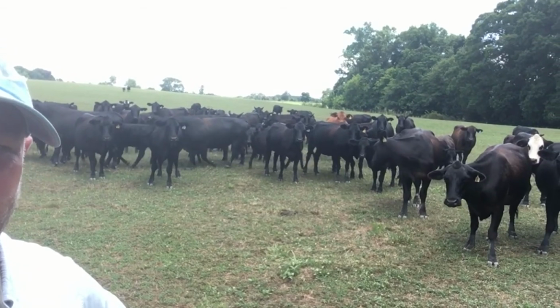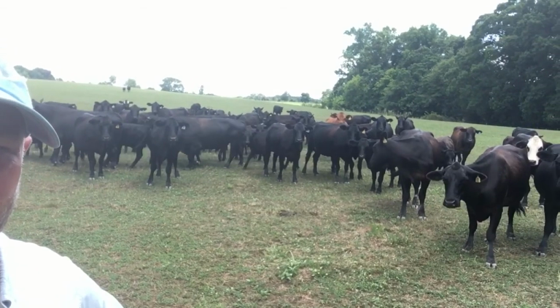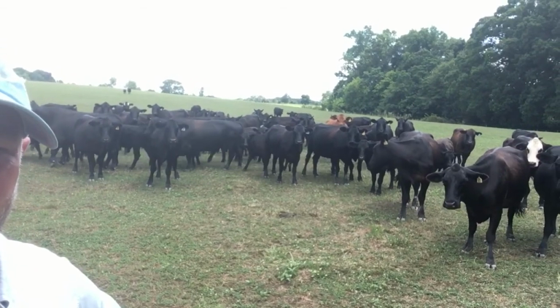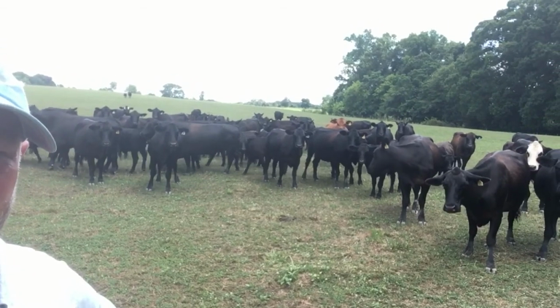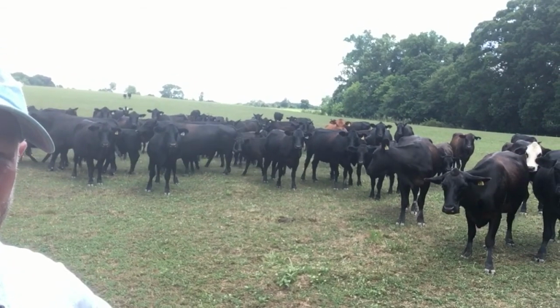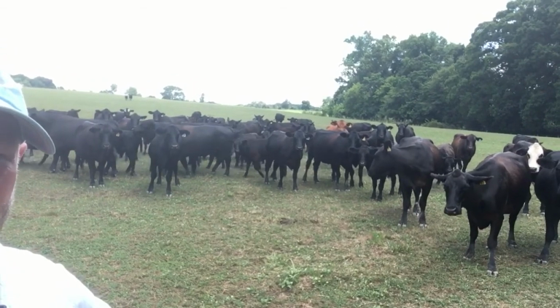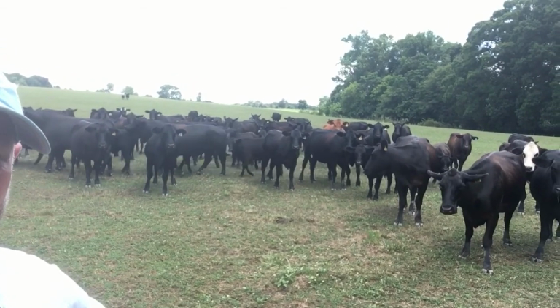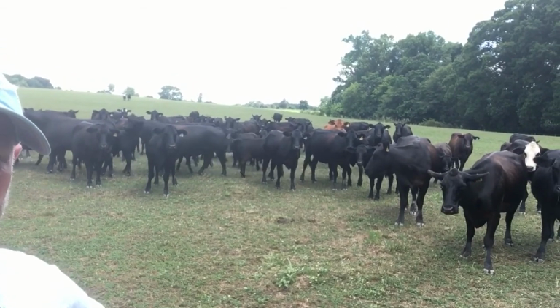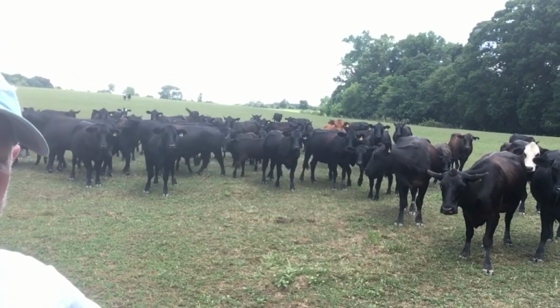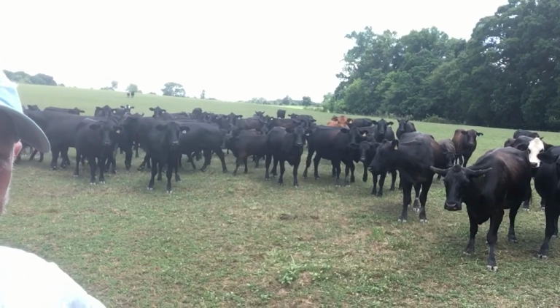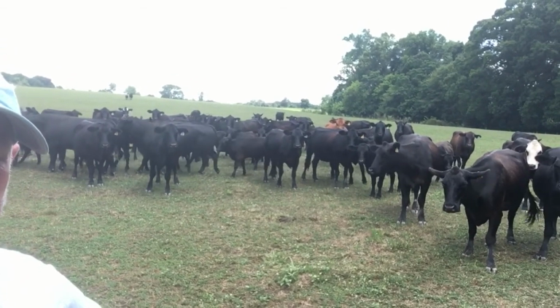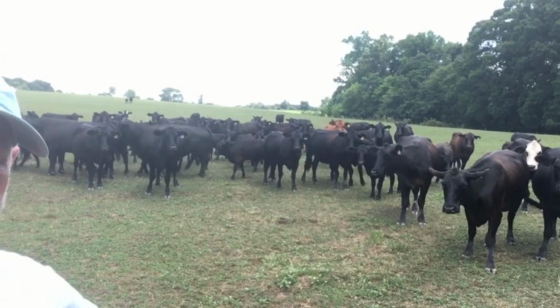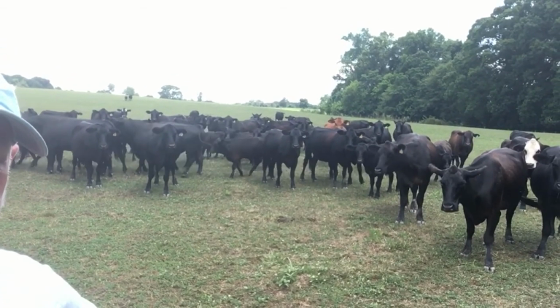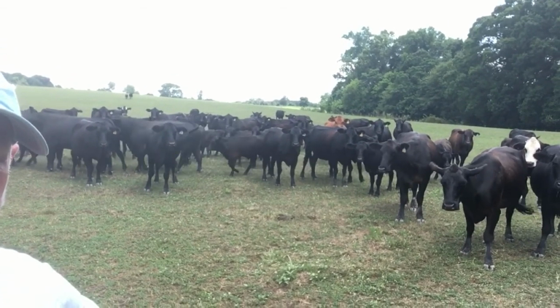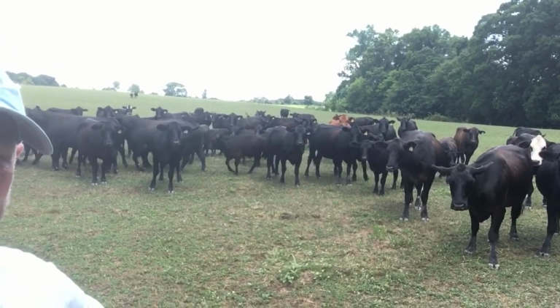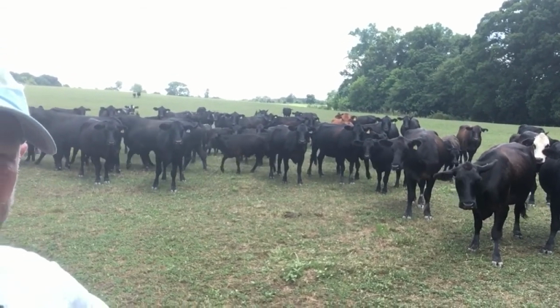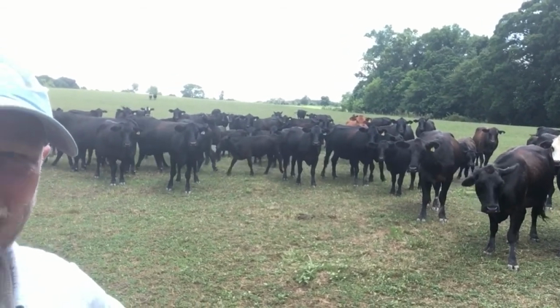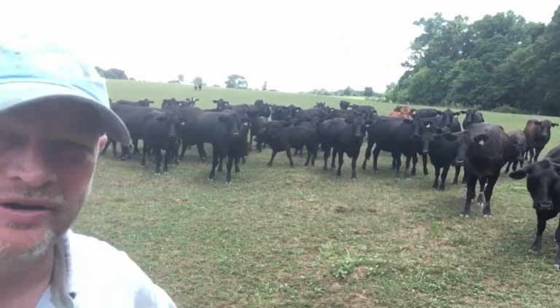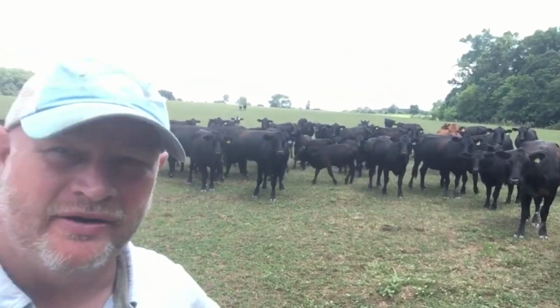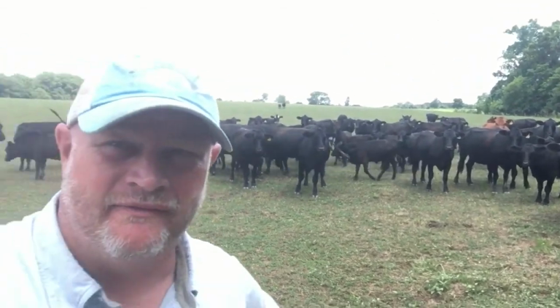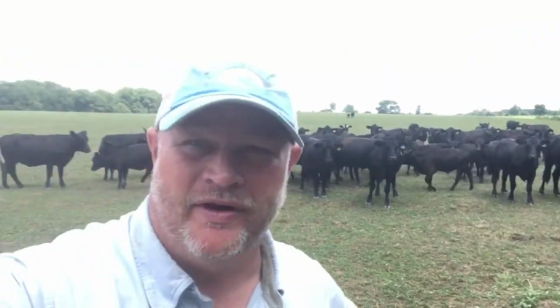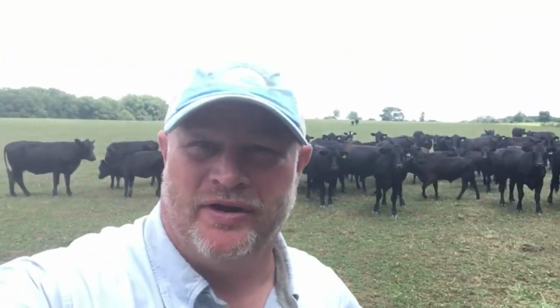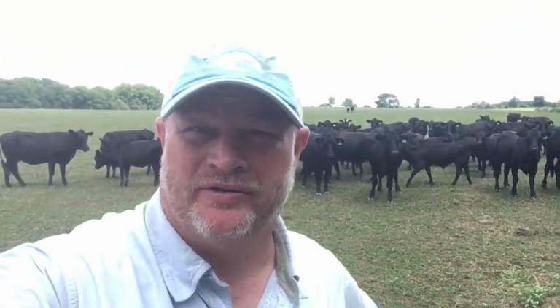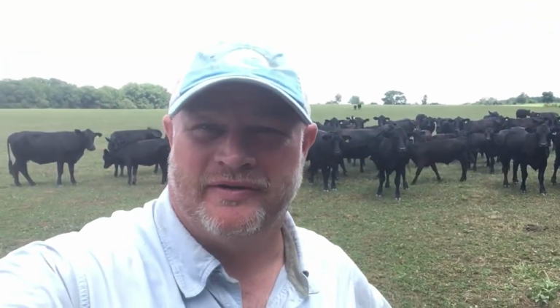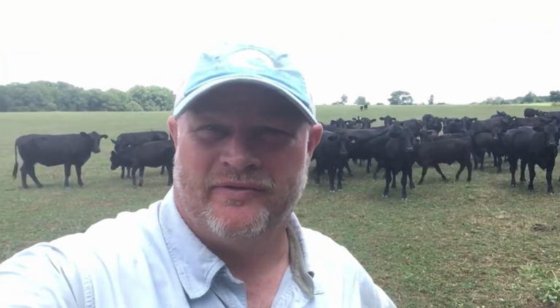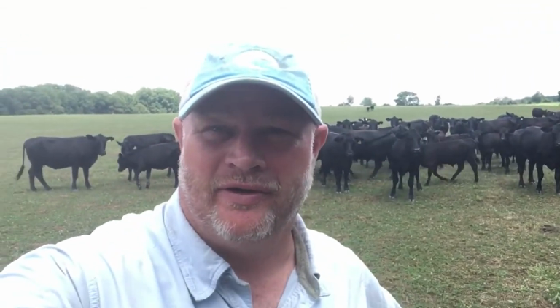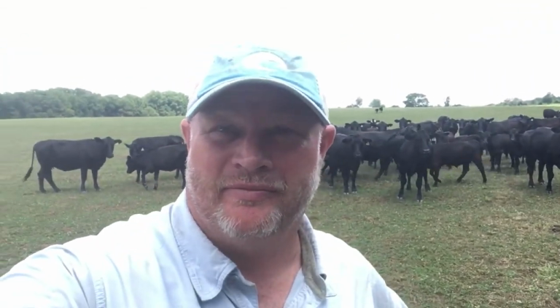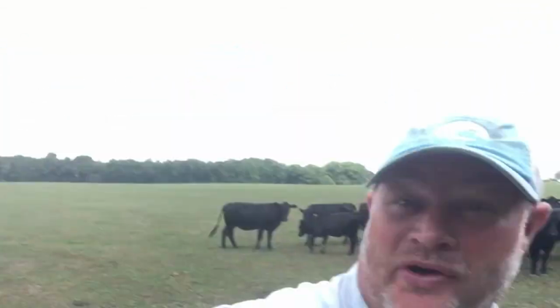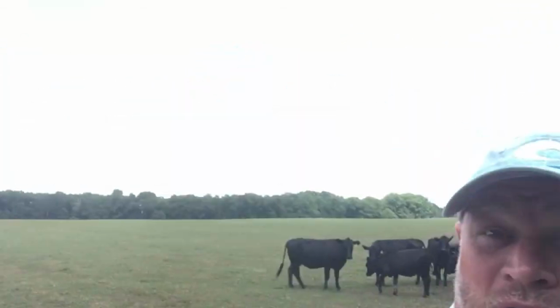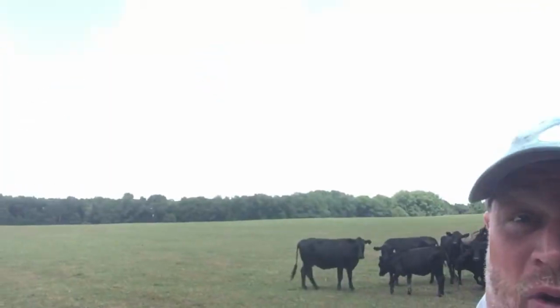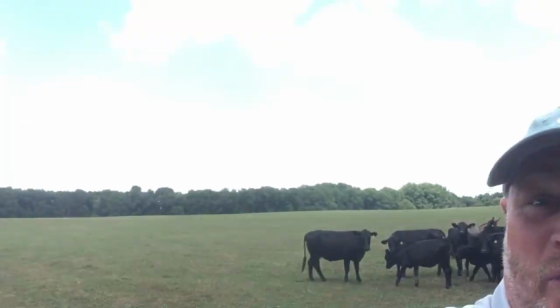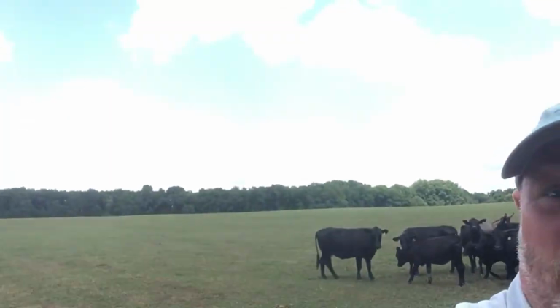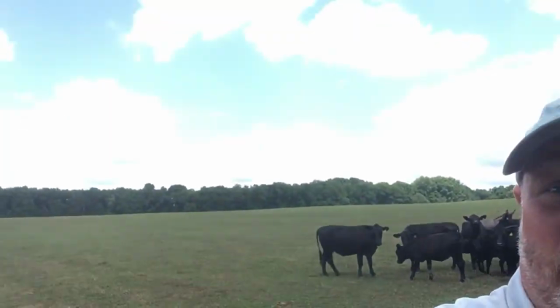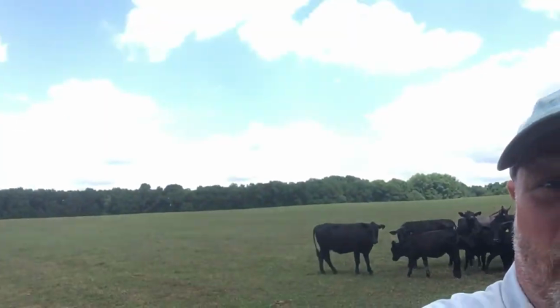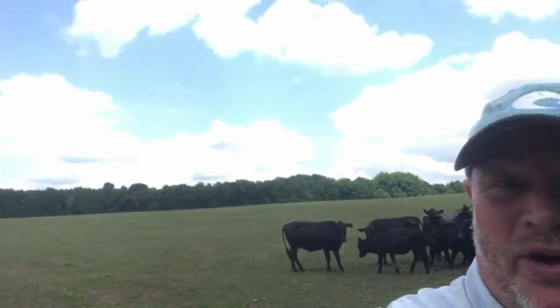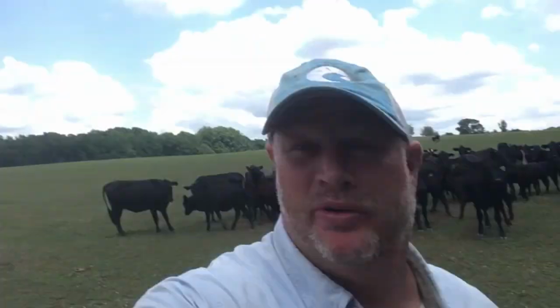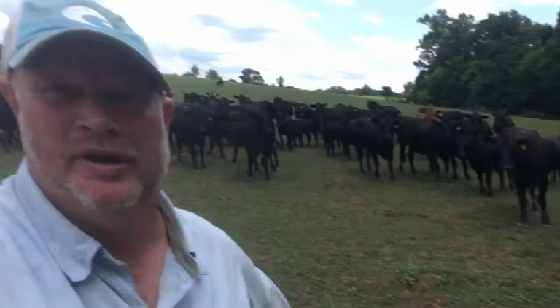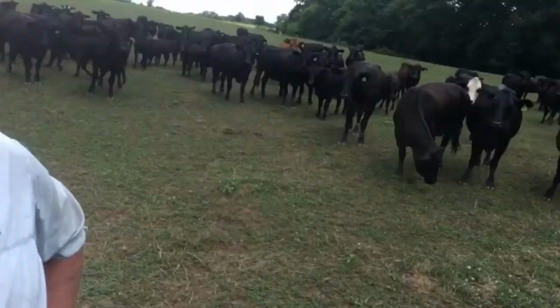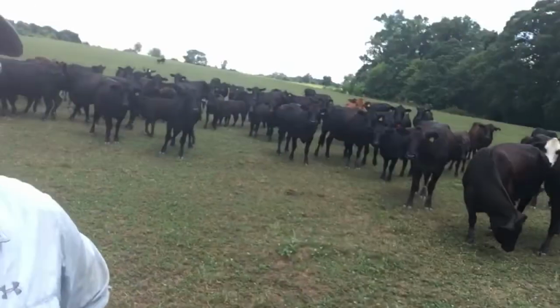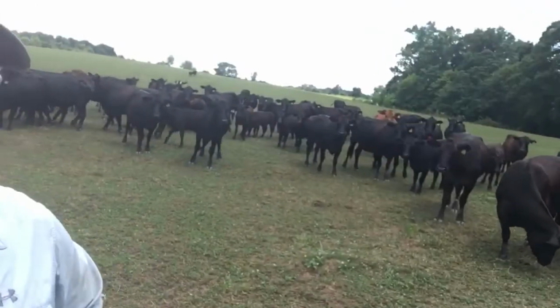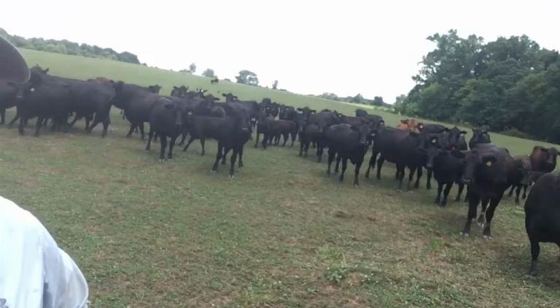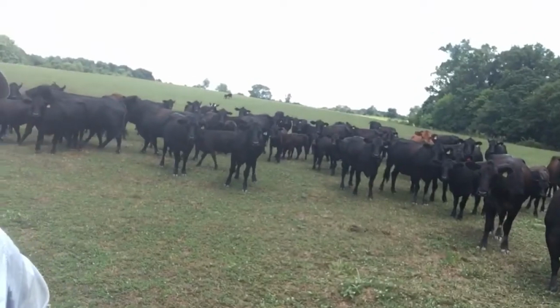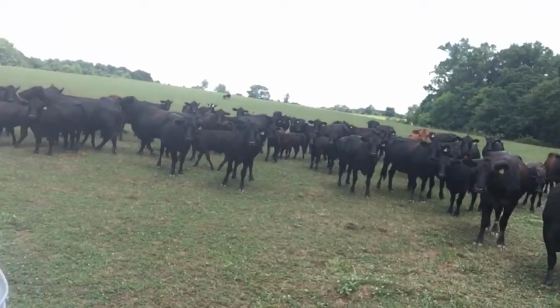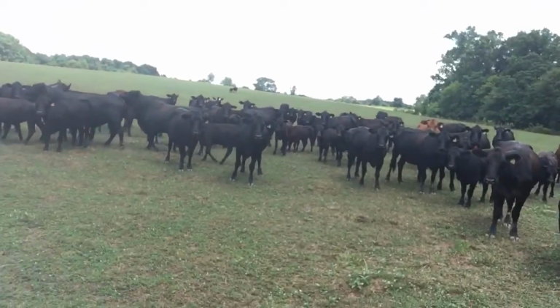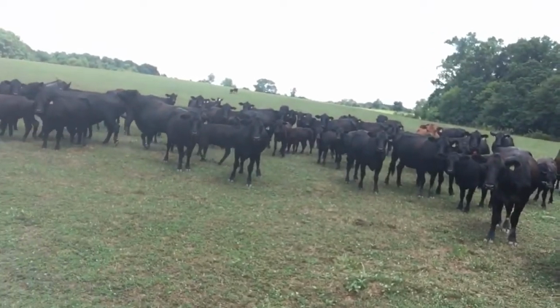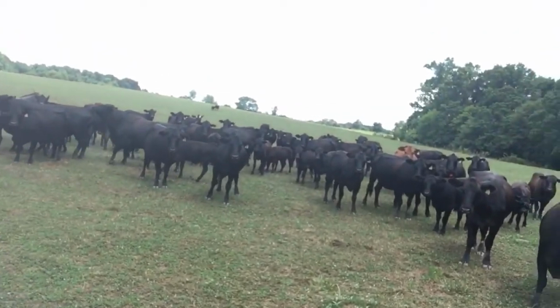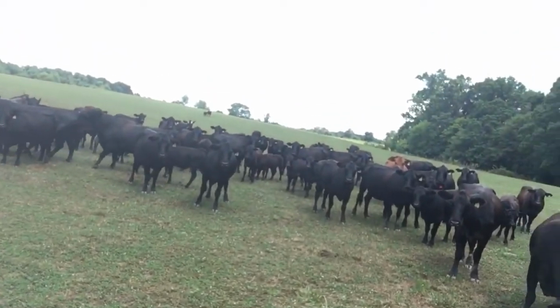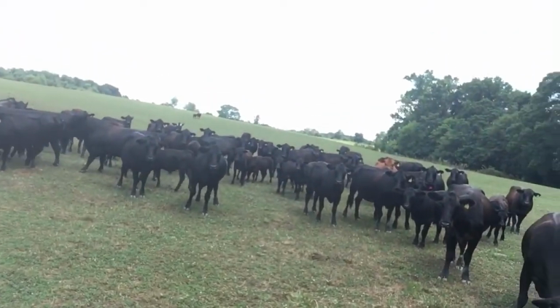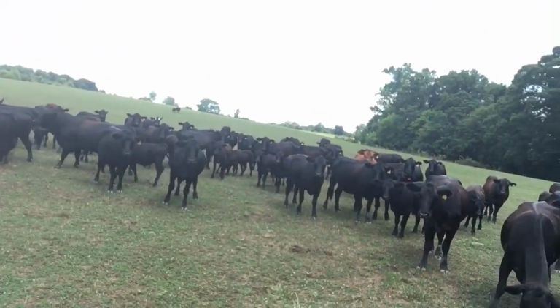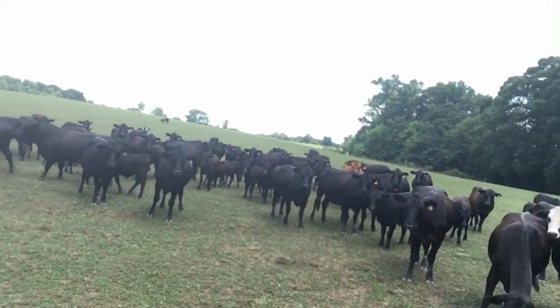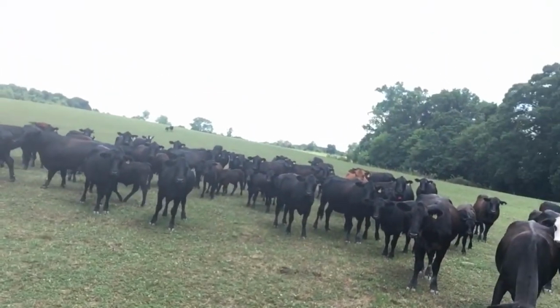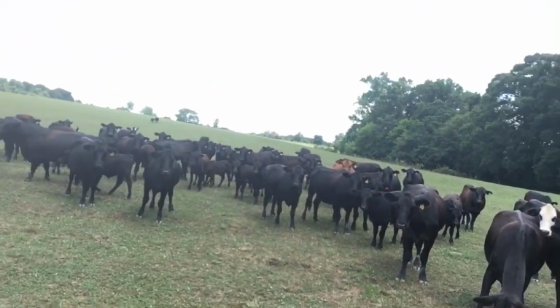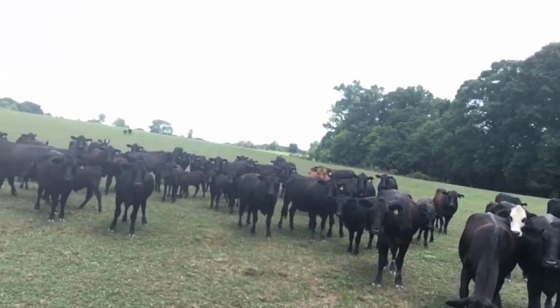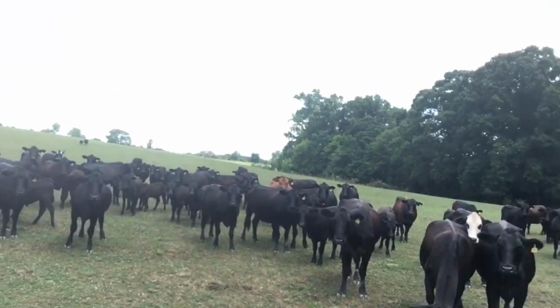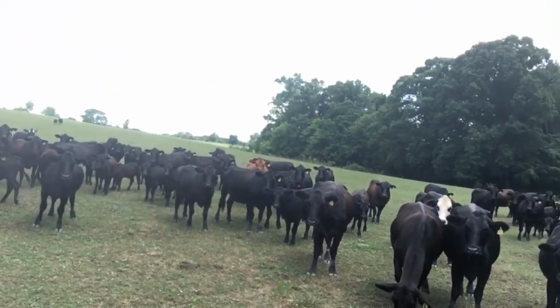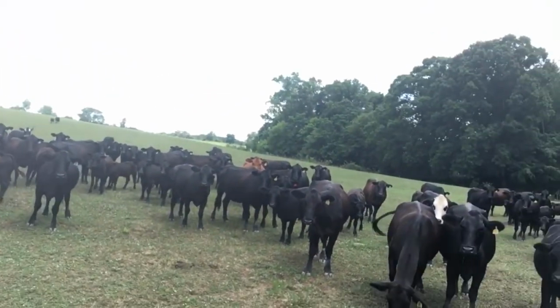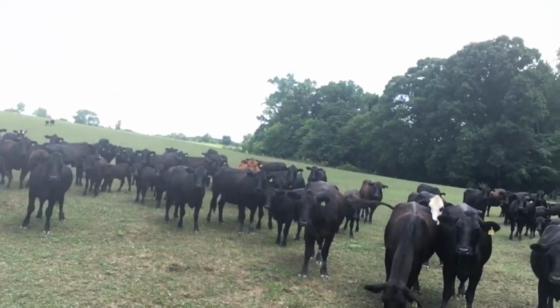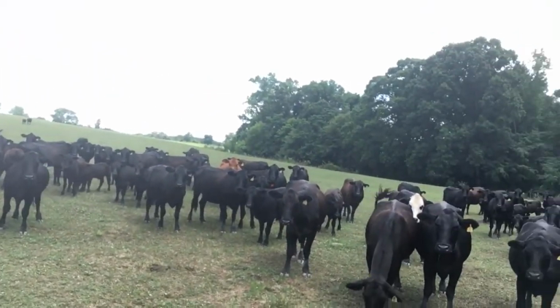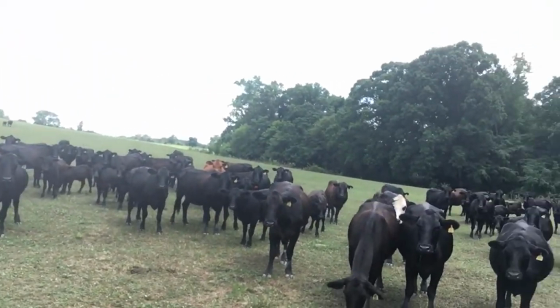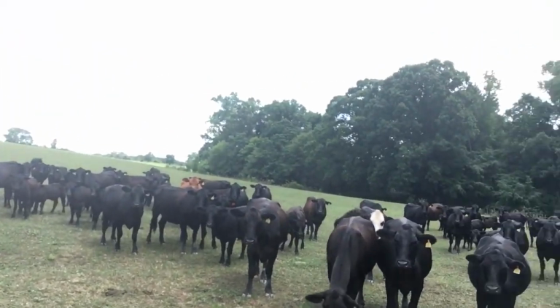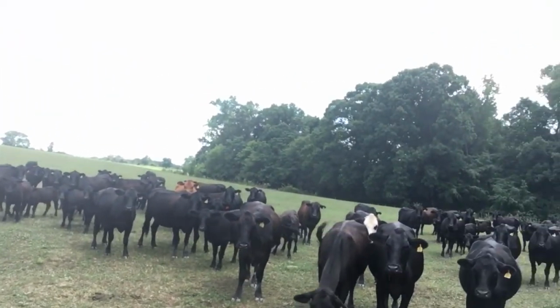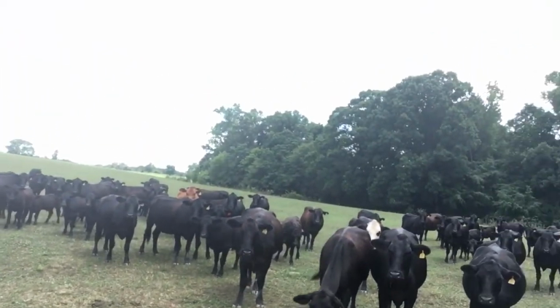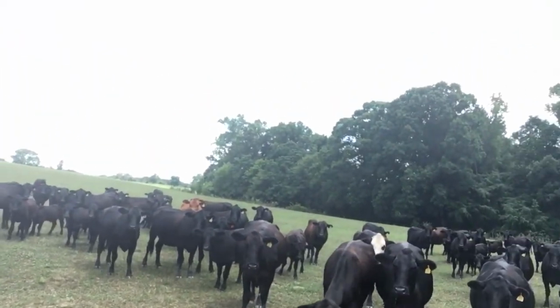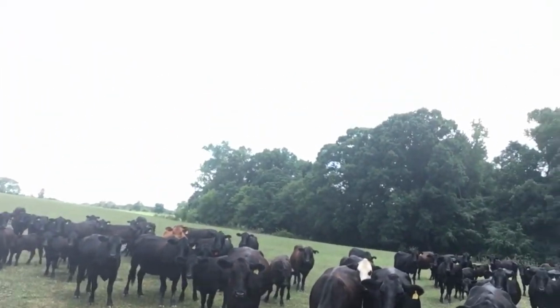Hey y'all, it's Farmer Emmett out here at Fallon Creek Farms. Woohoo! Beautiful day, beautiful cattle.